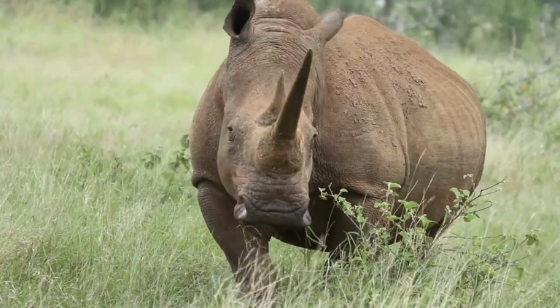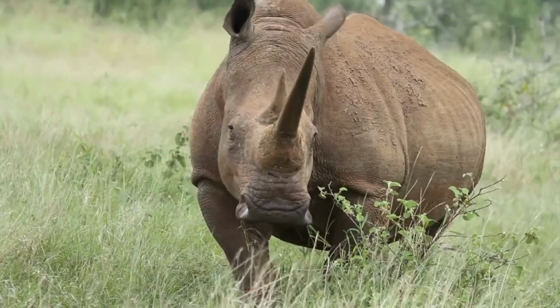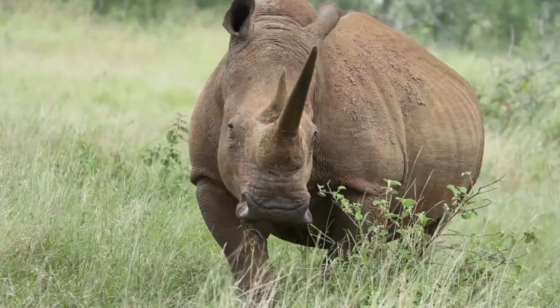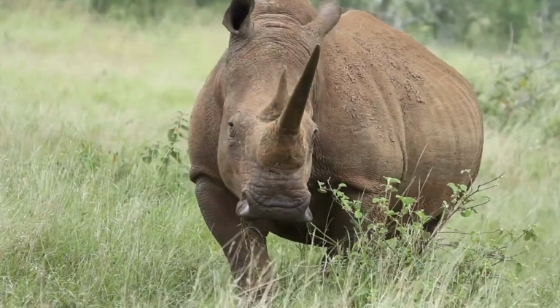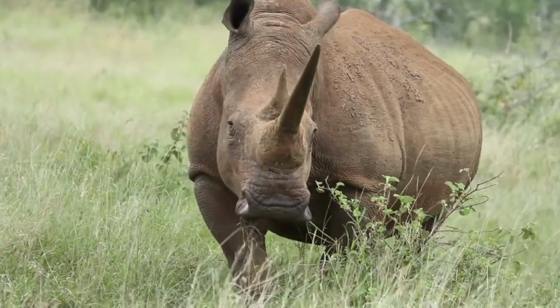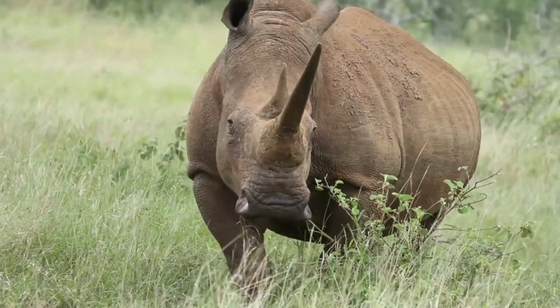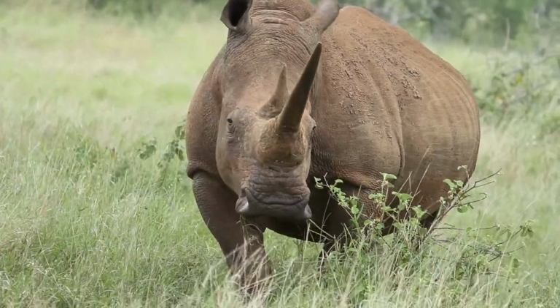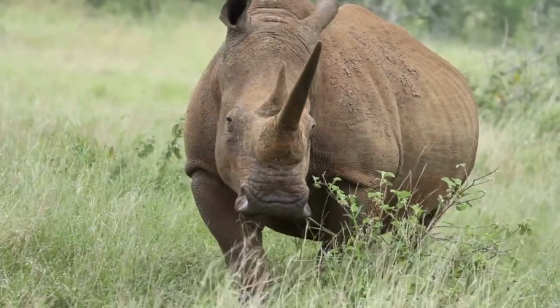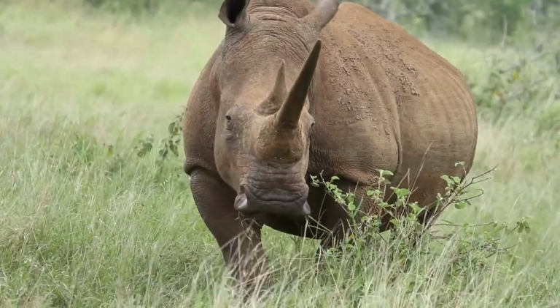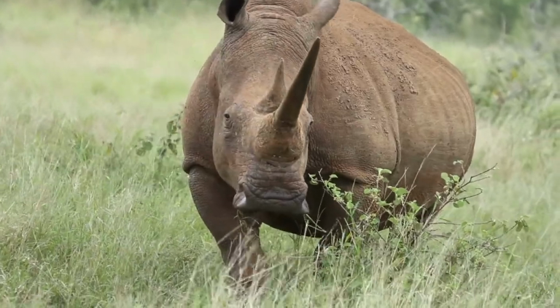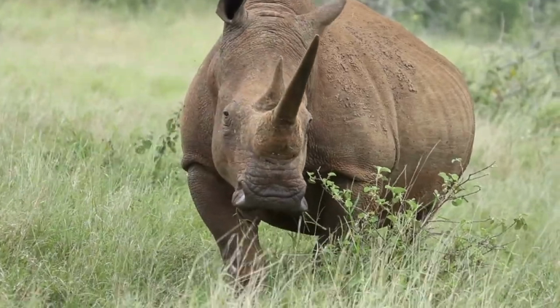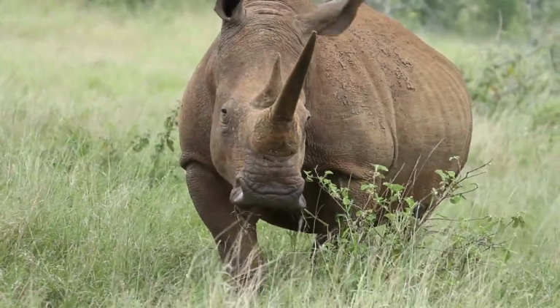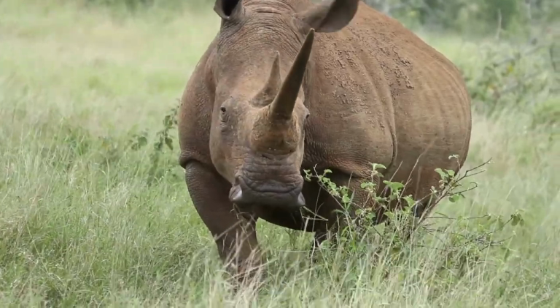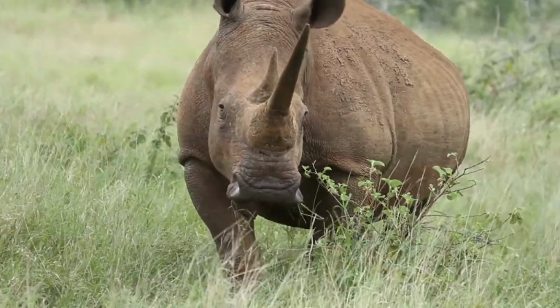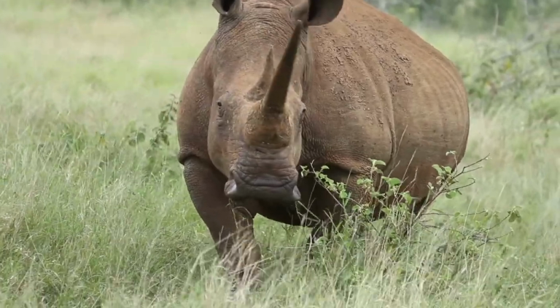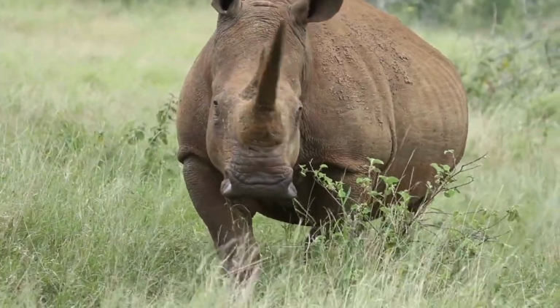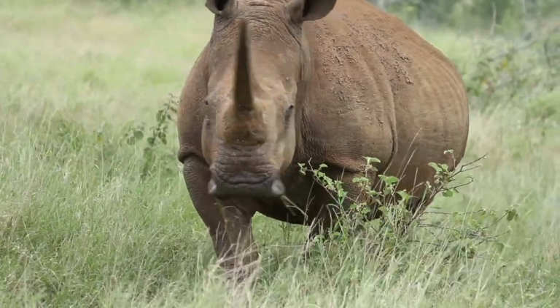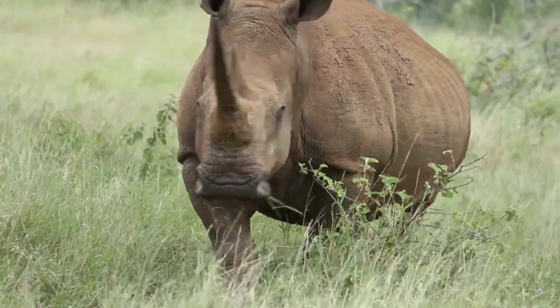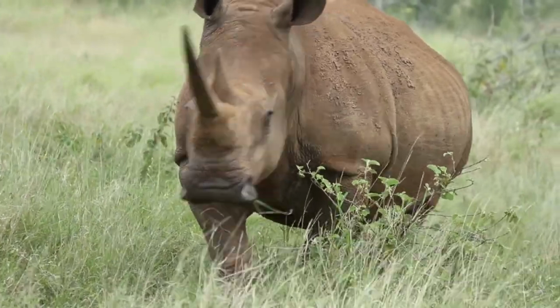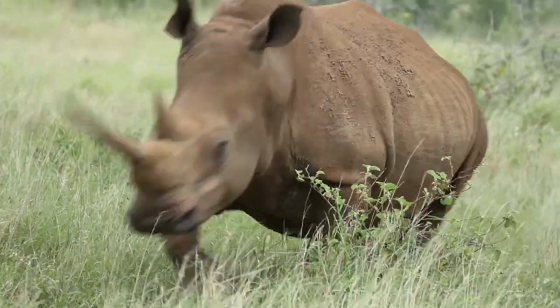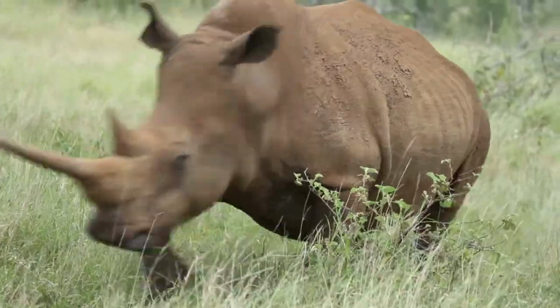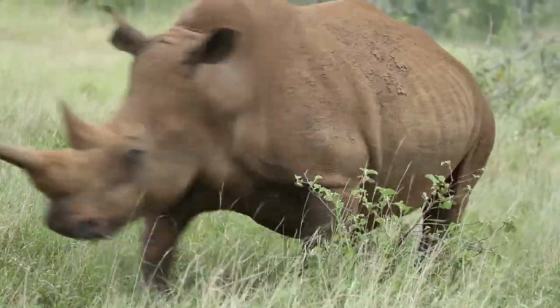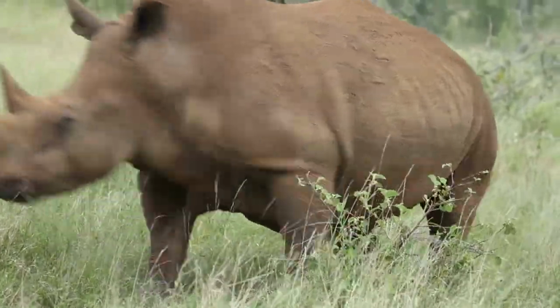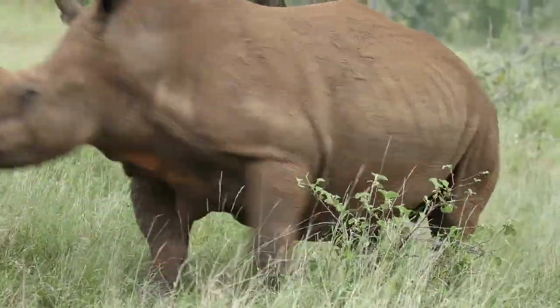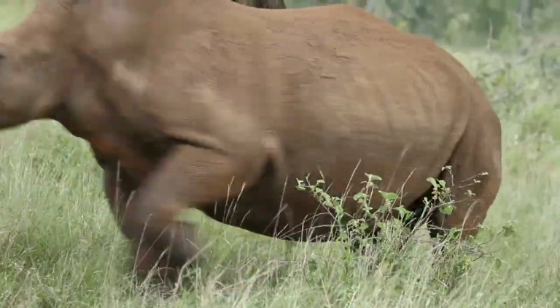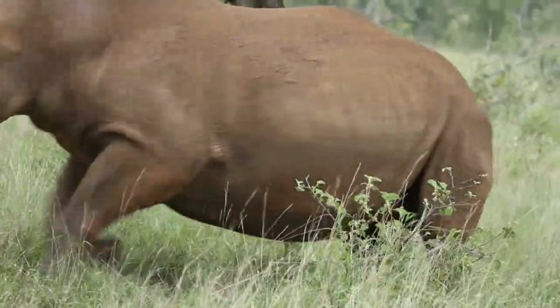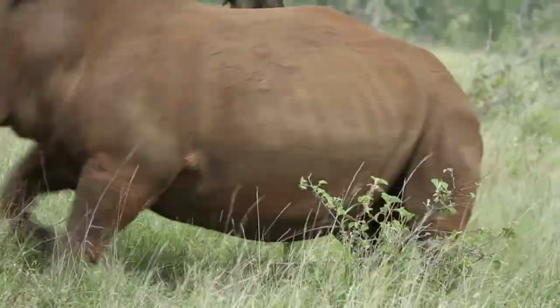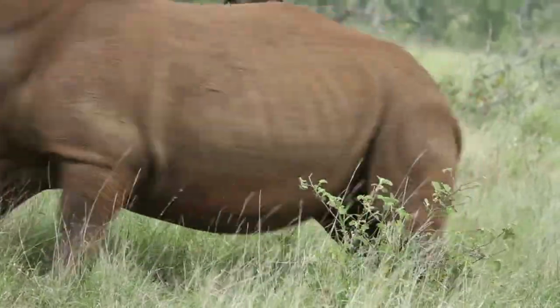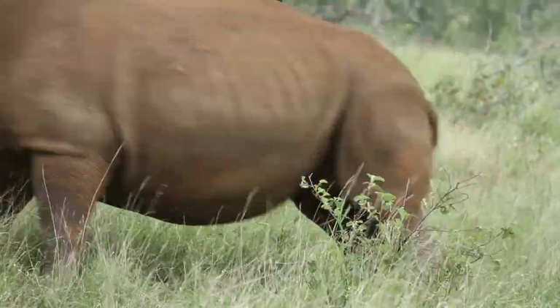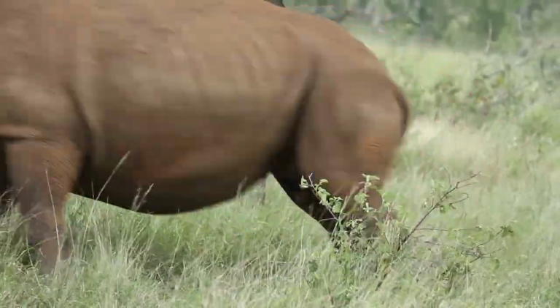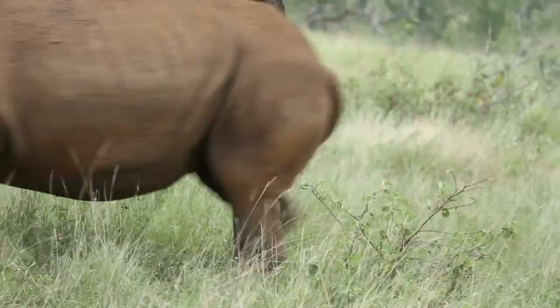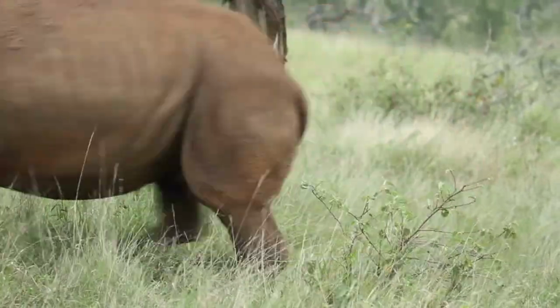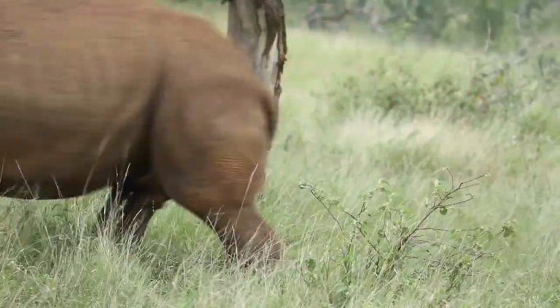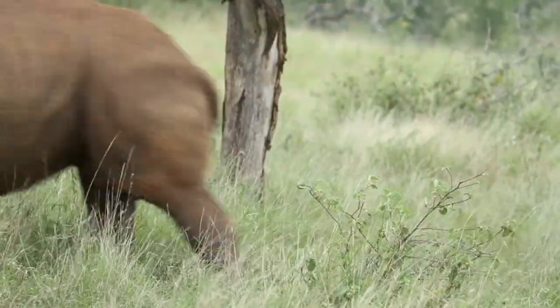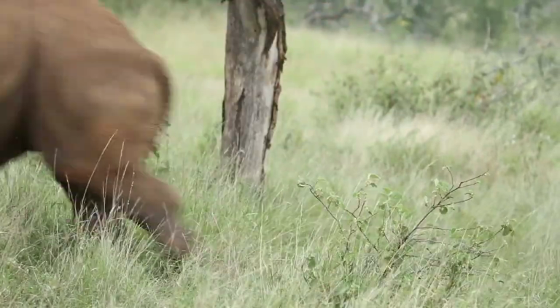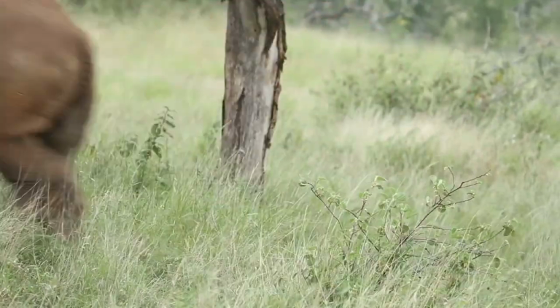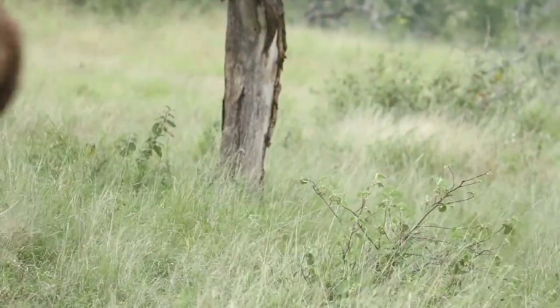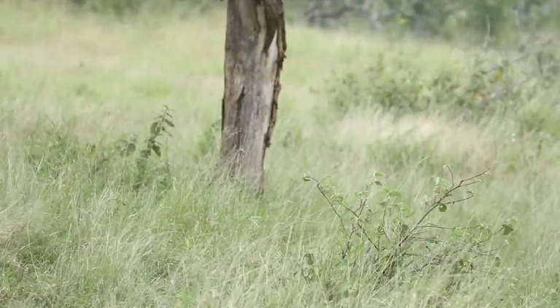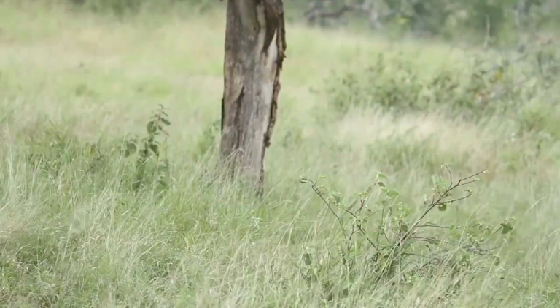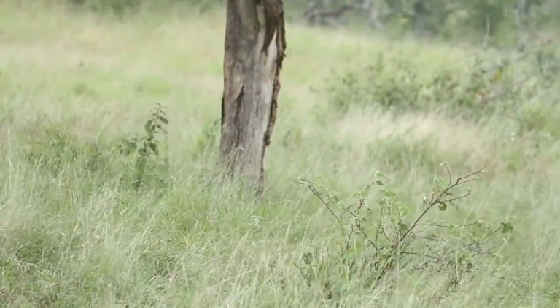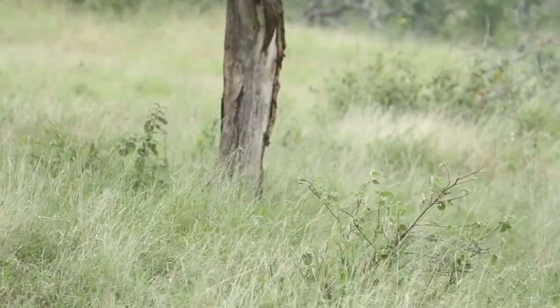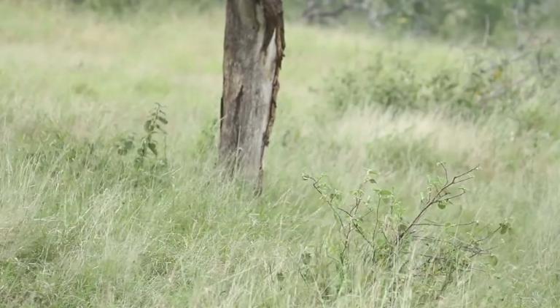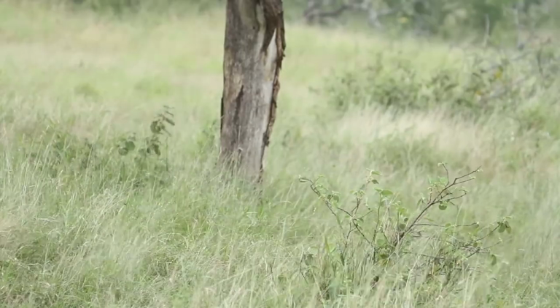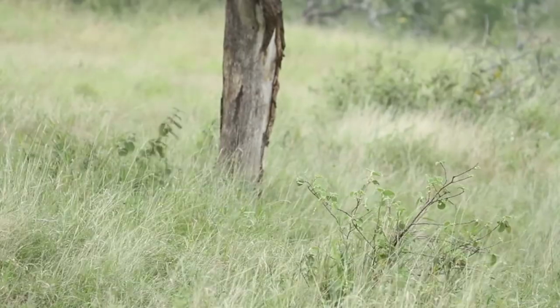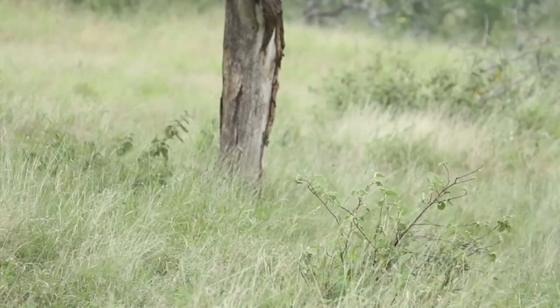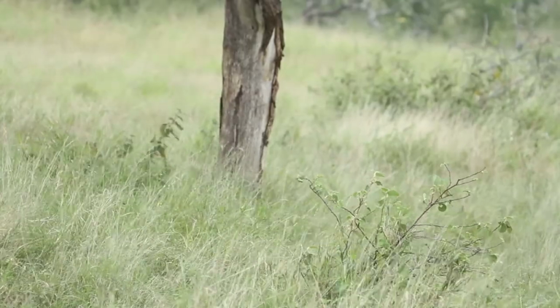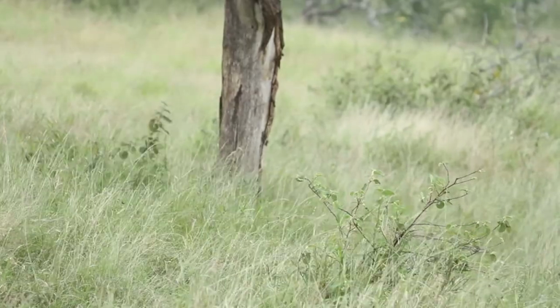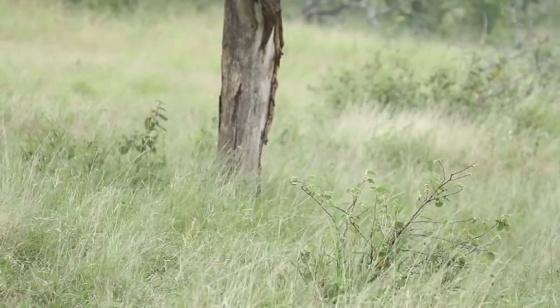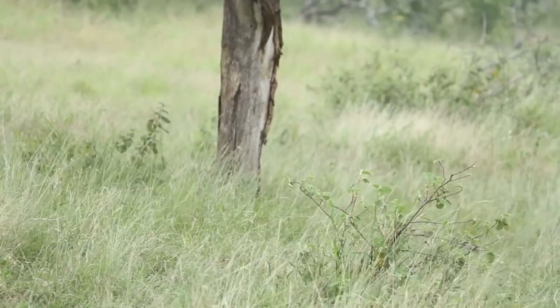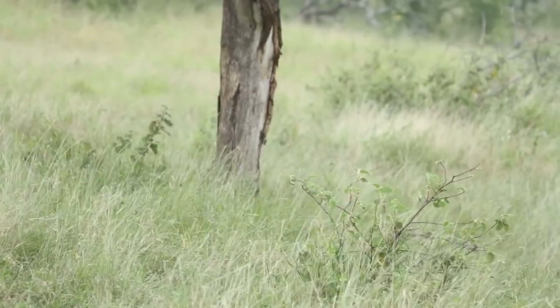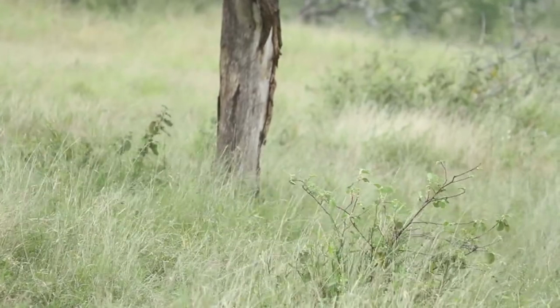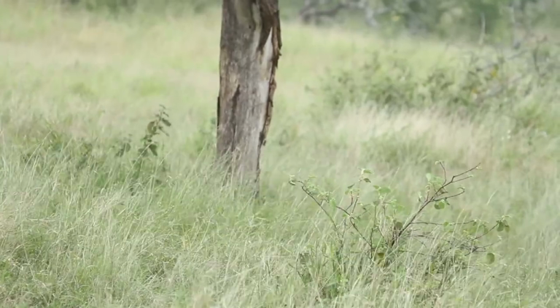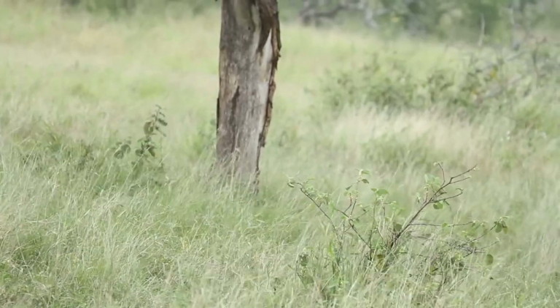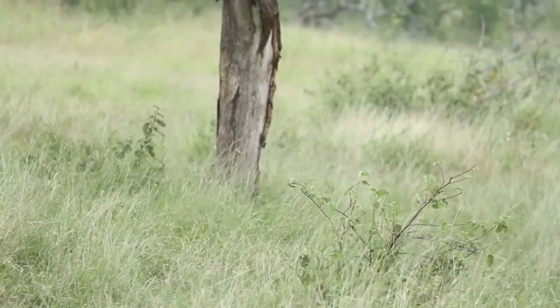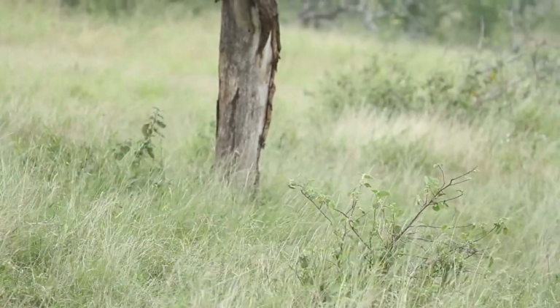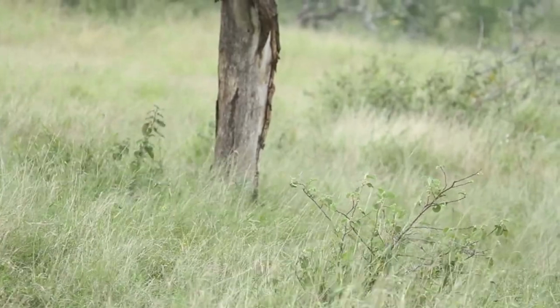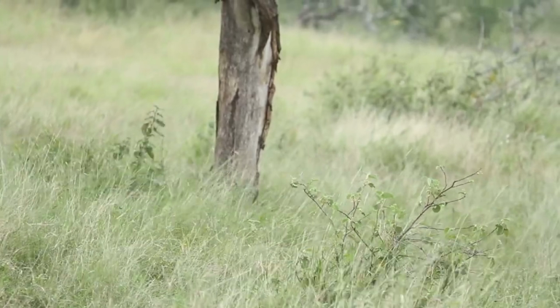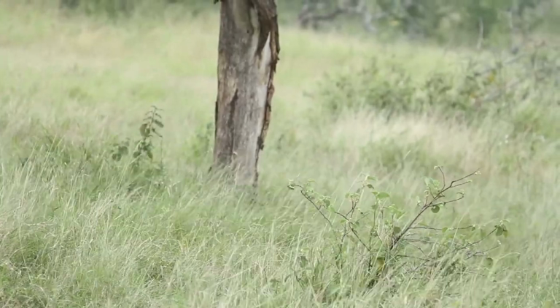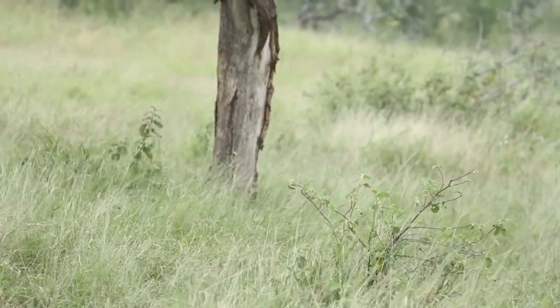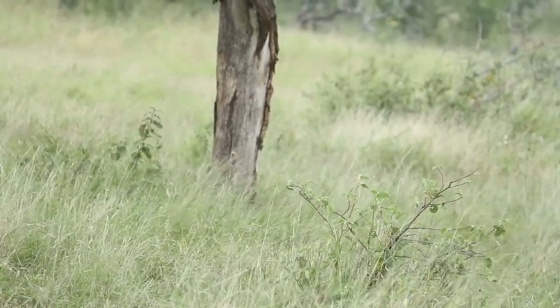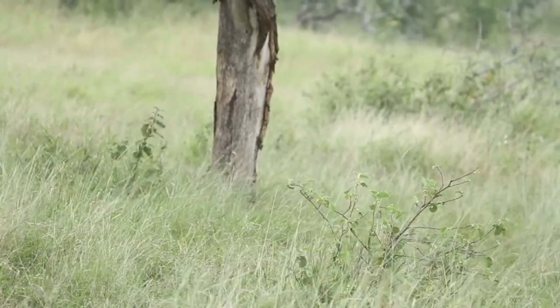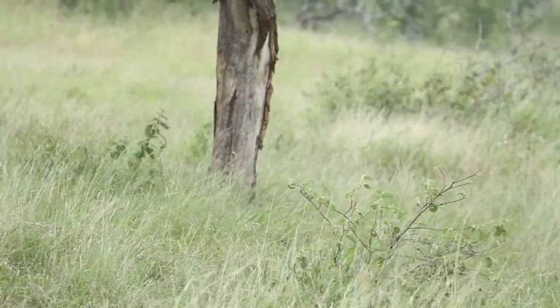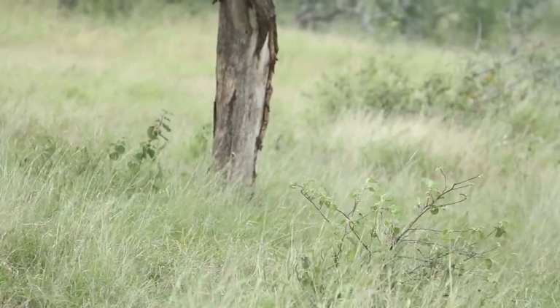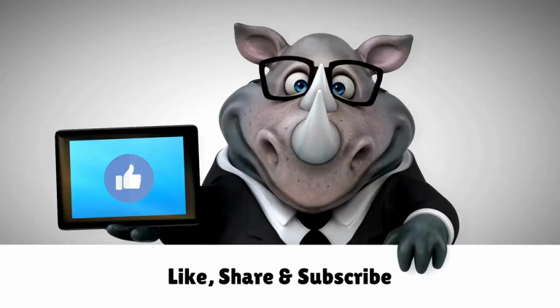That is all about what do rhinos eat. Do not forget to like the video and share it with your friends.